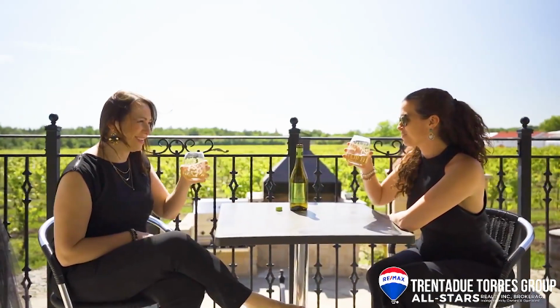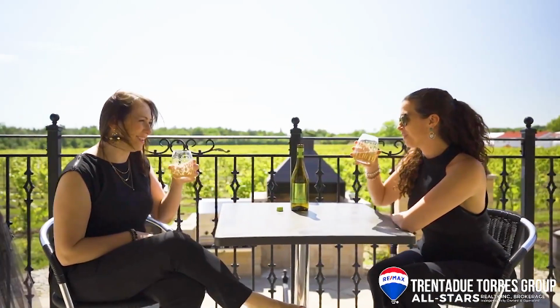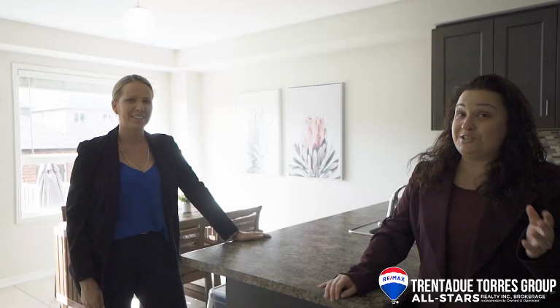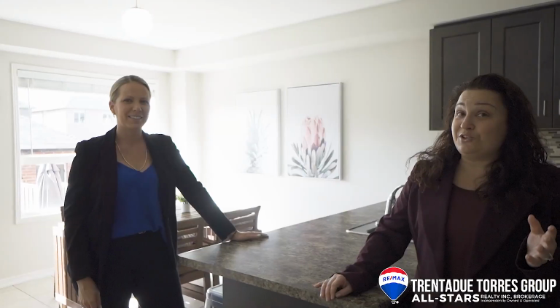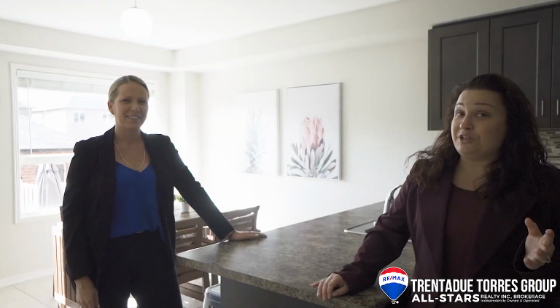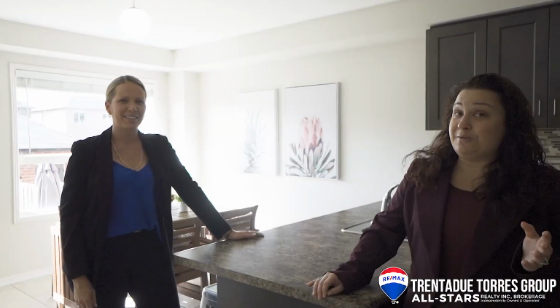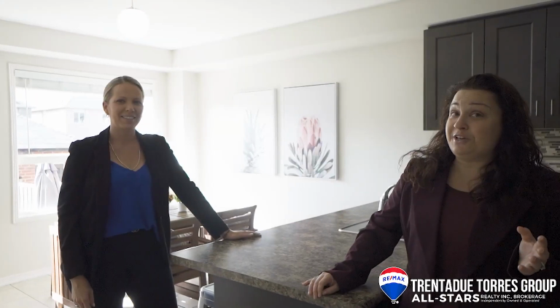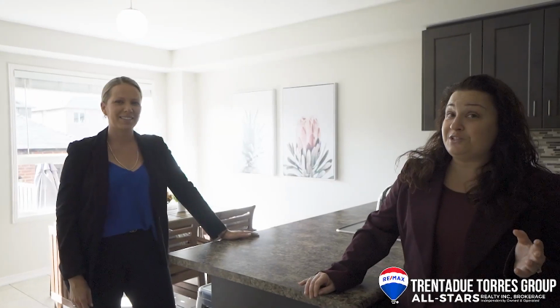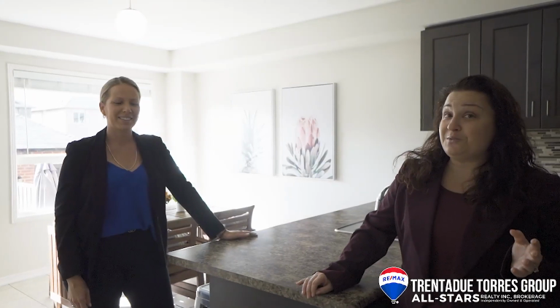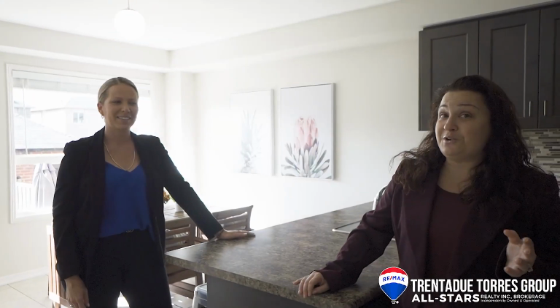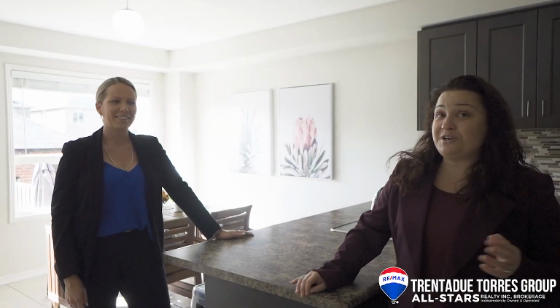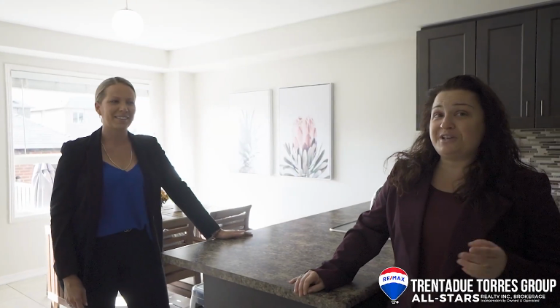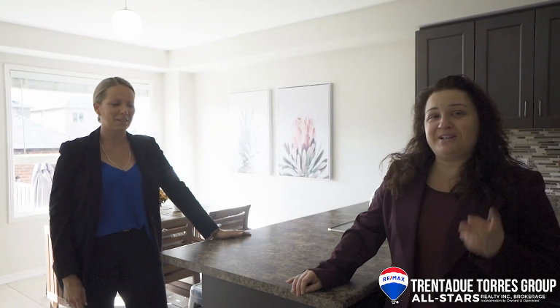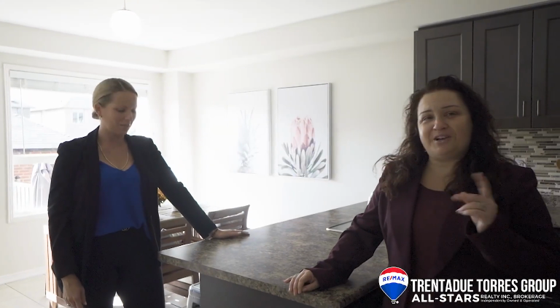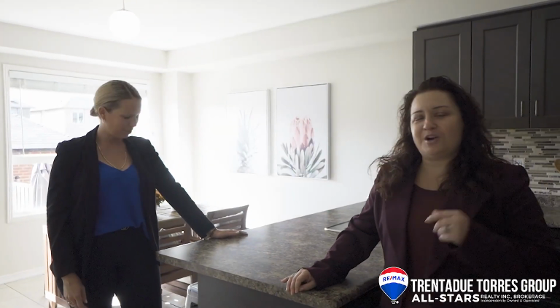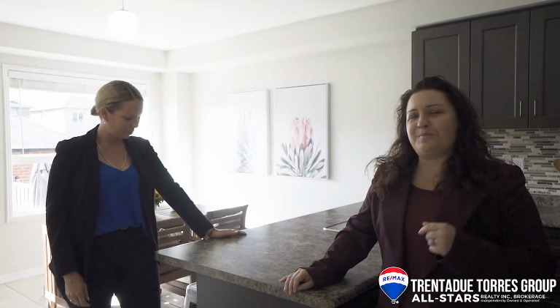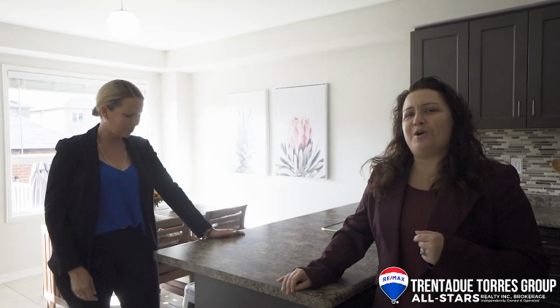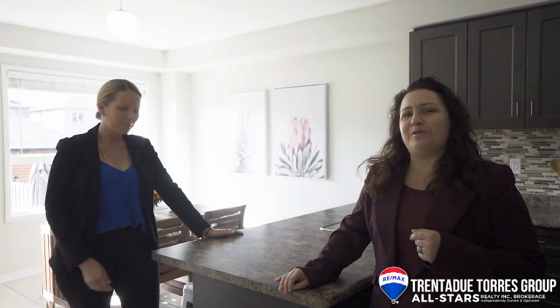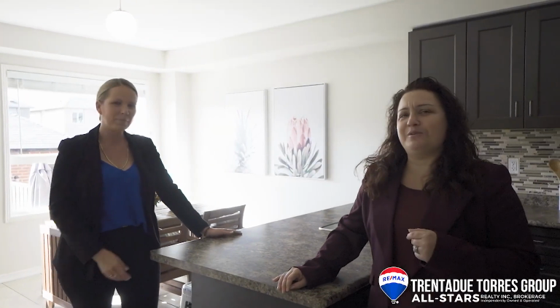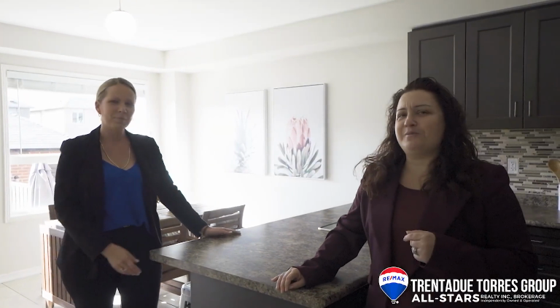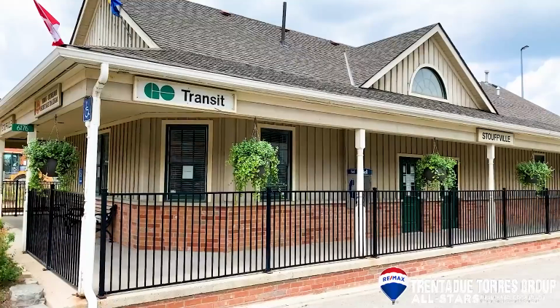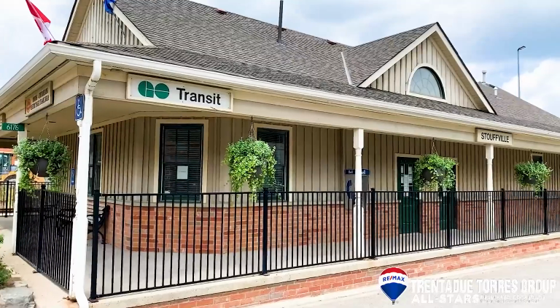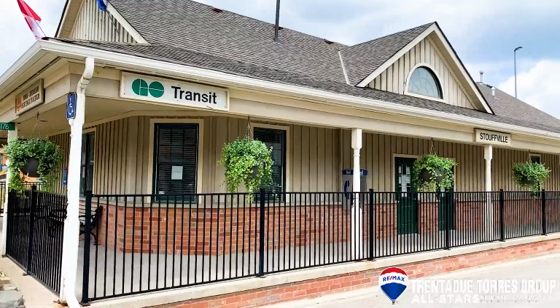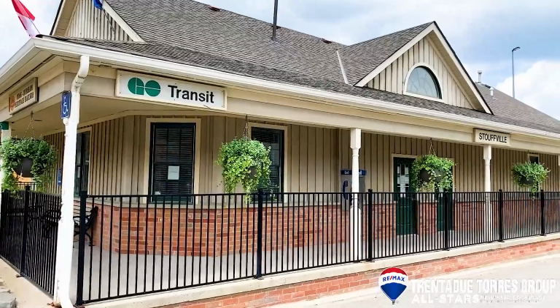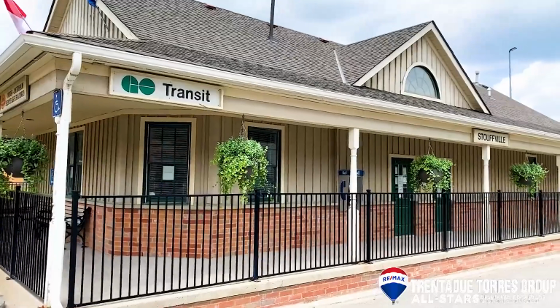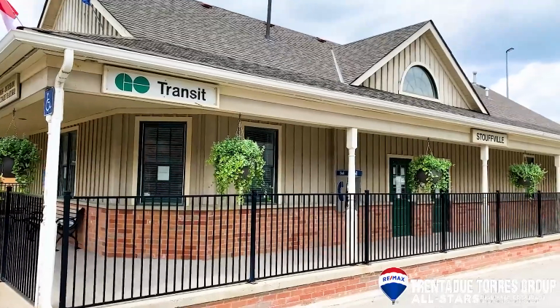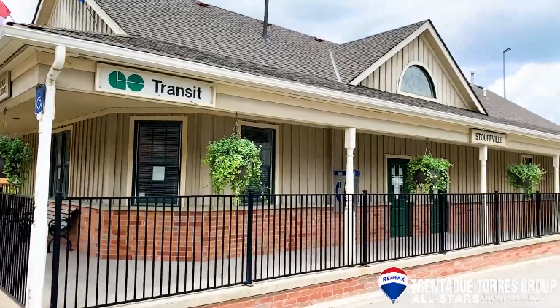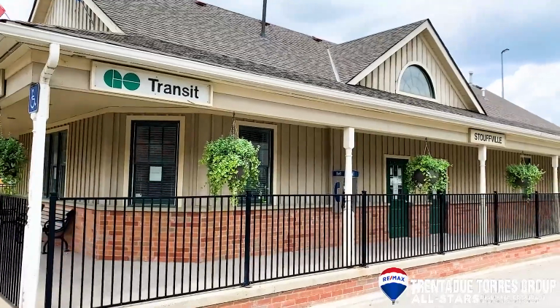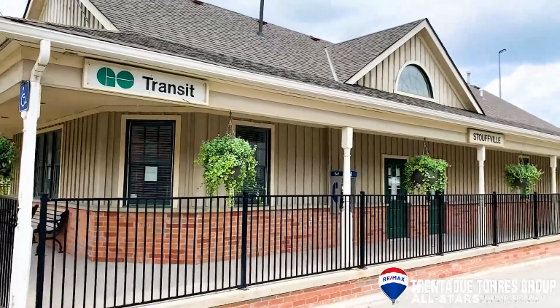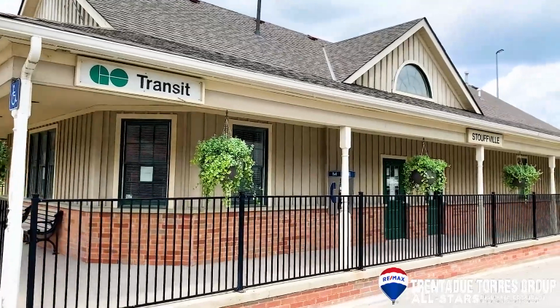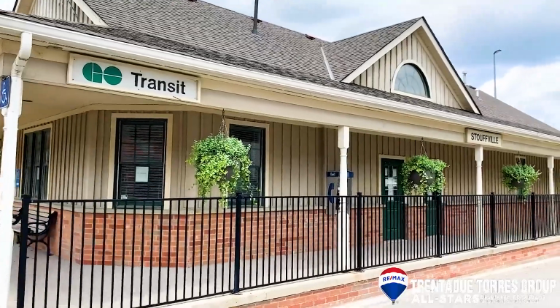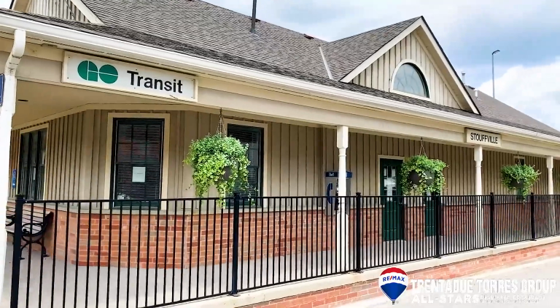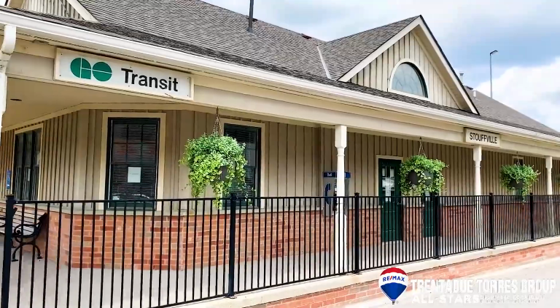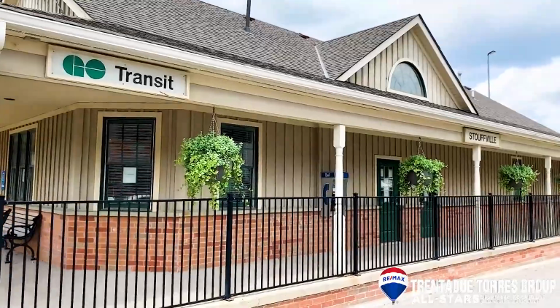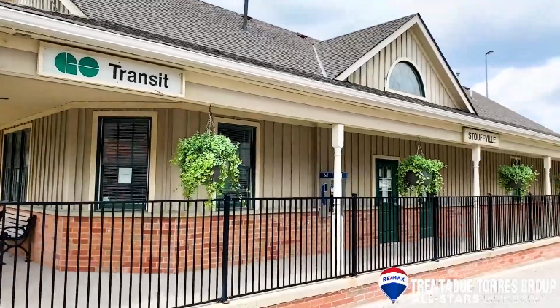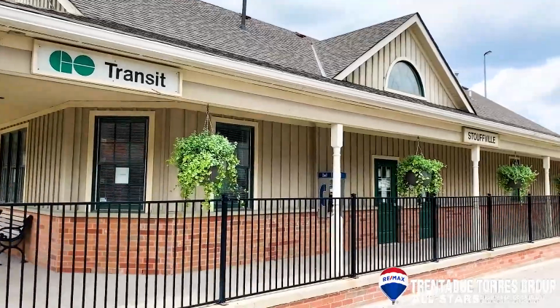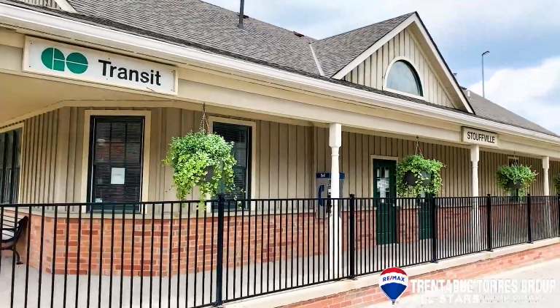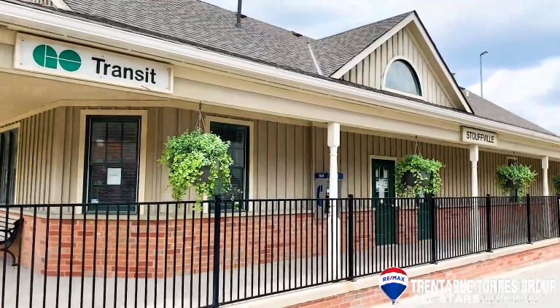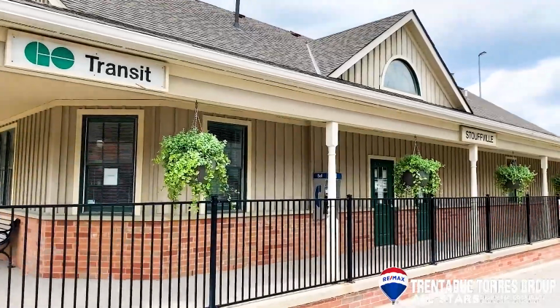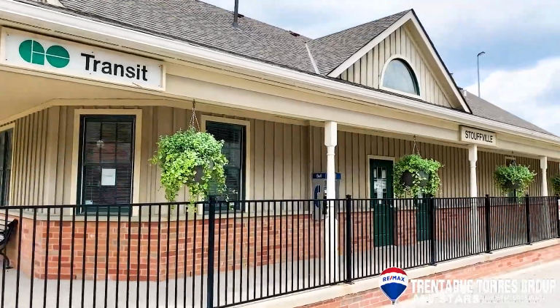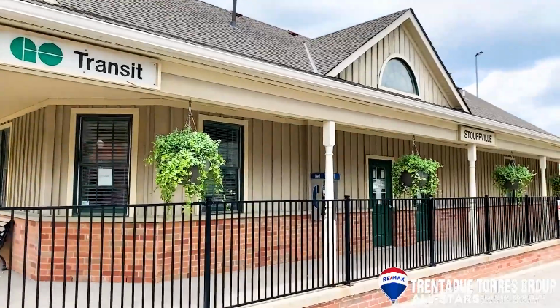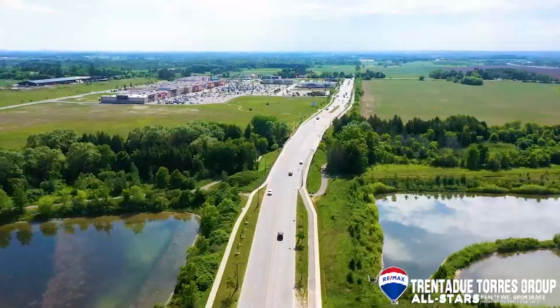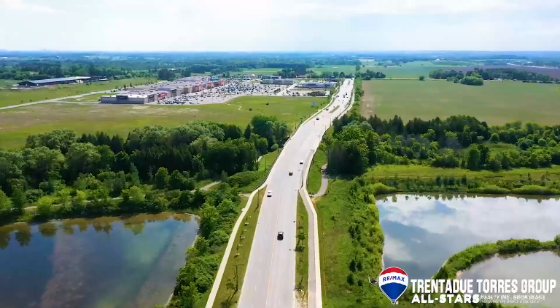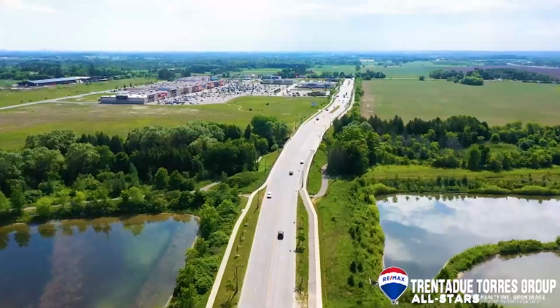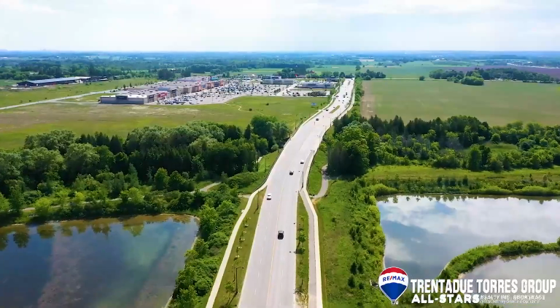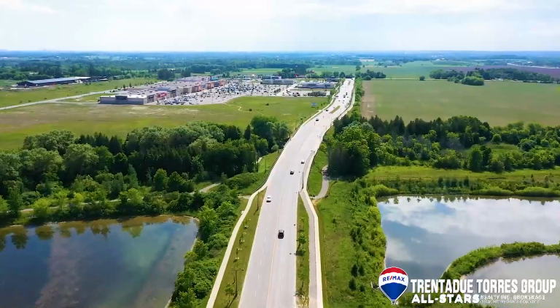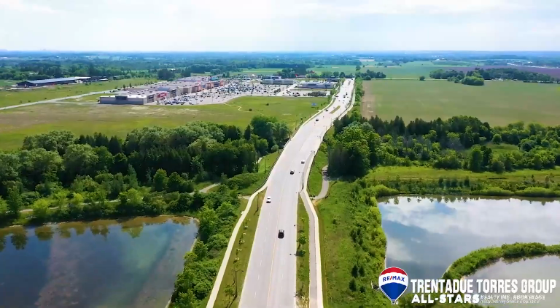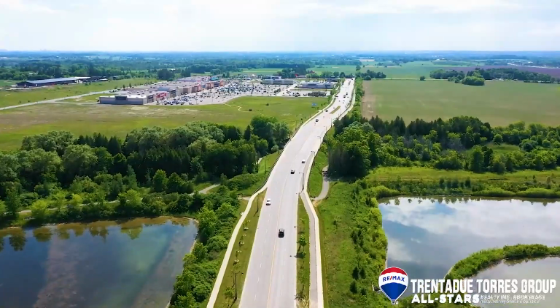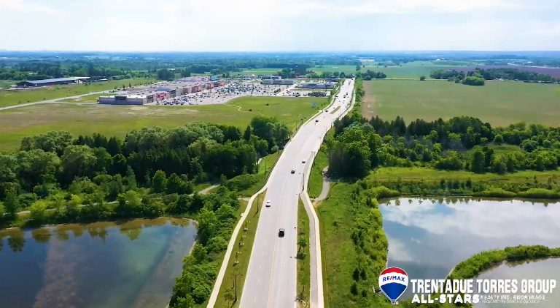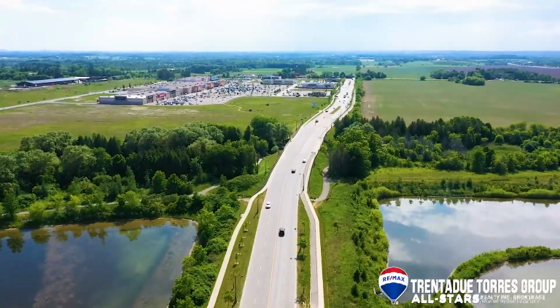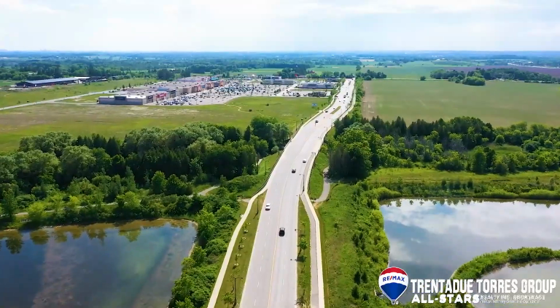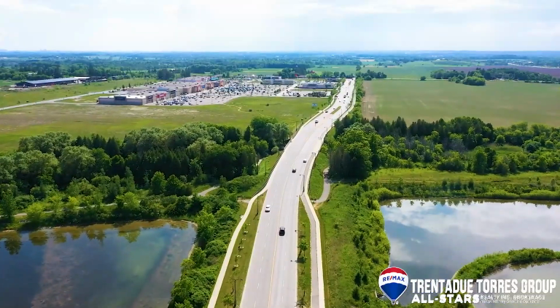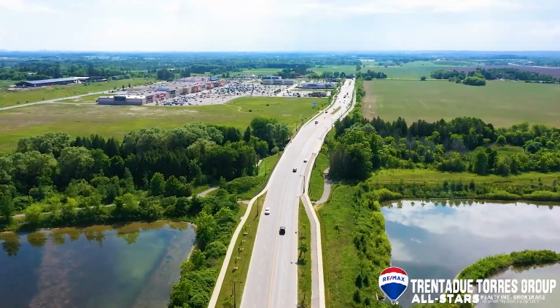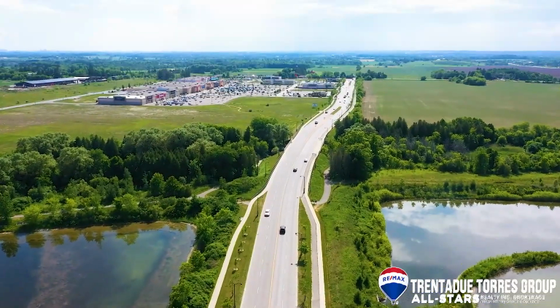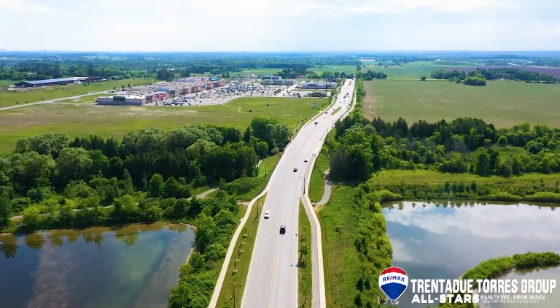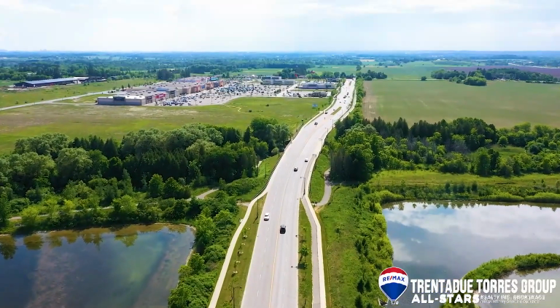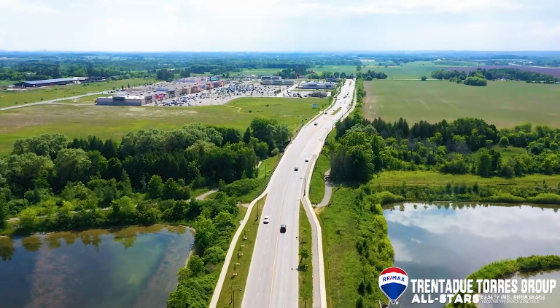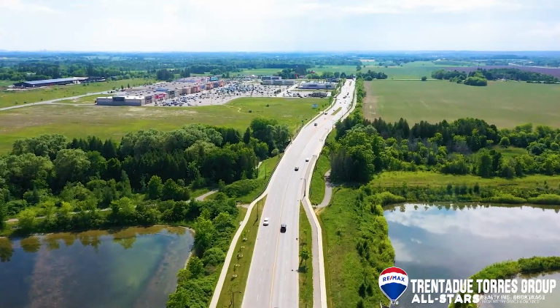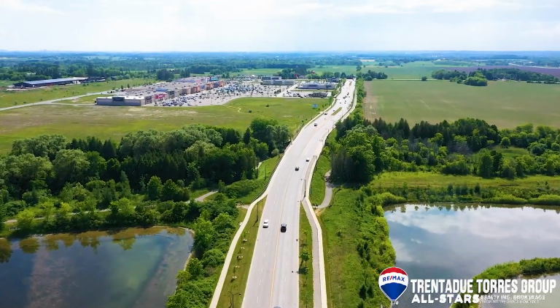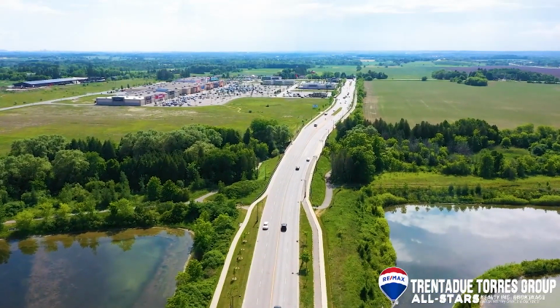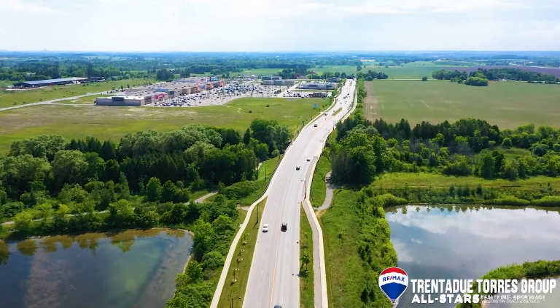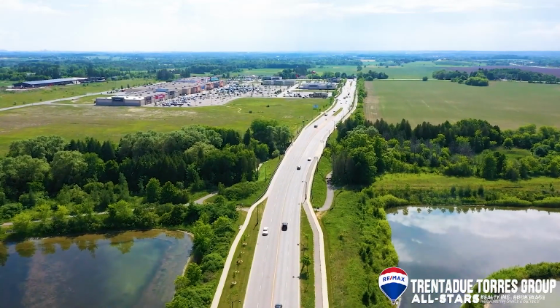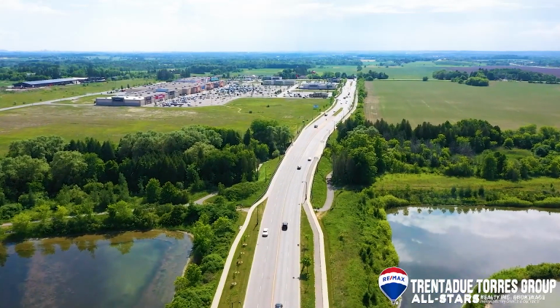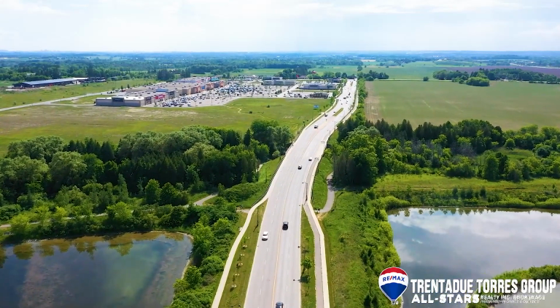Still commuting to work? Not a problem. Stouffville has two GO train stations as well as easy access to Highways 404 and 407.